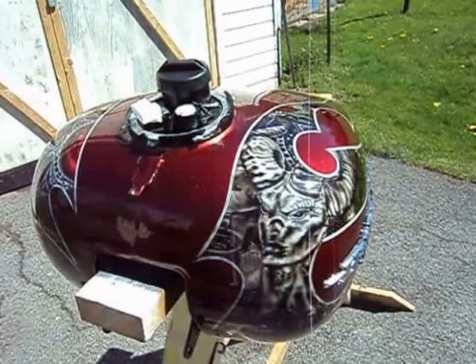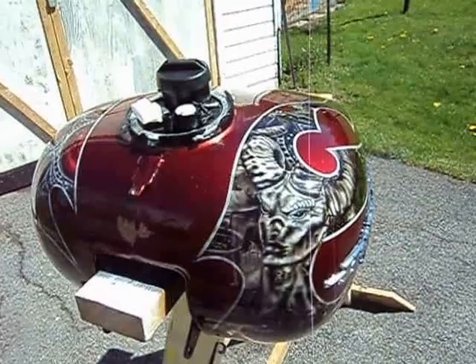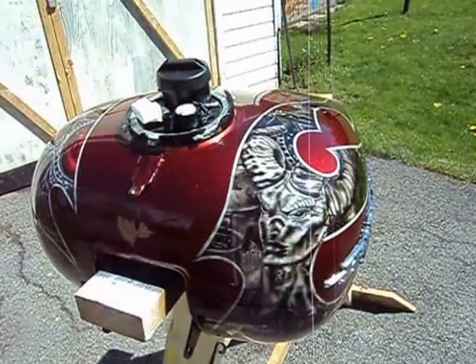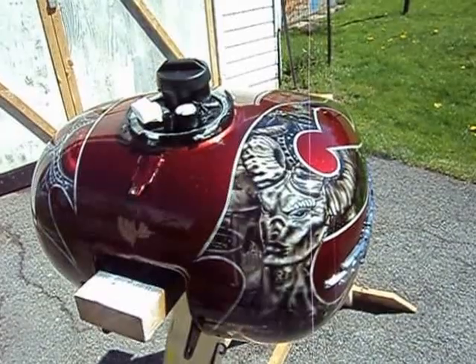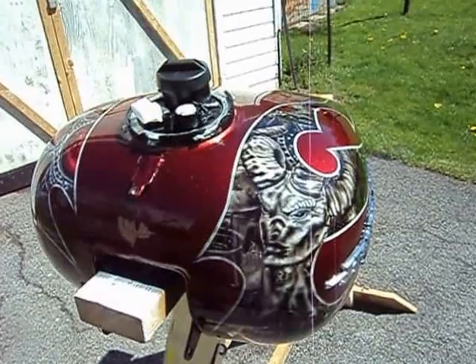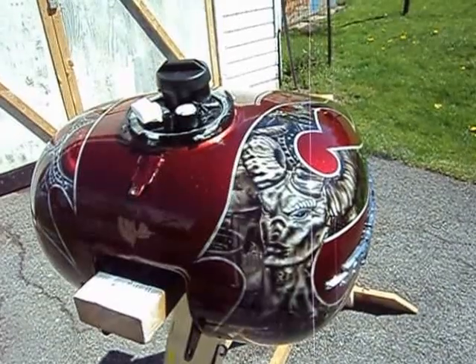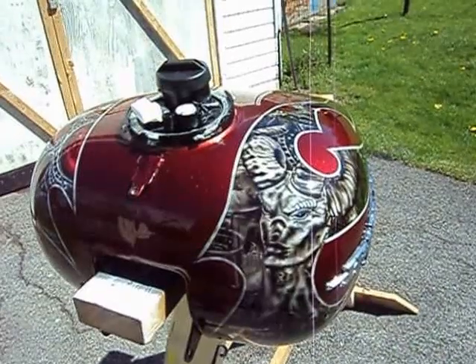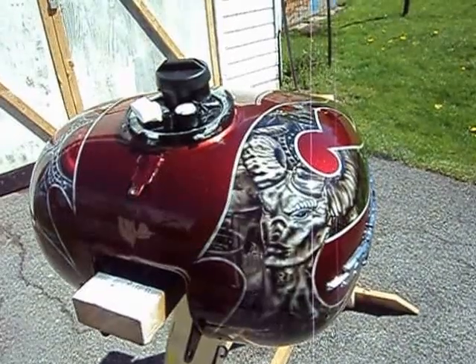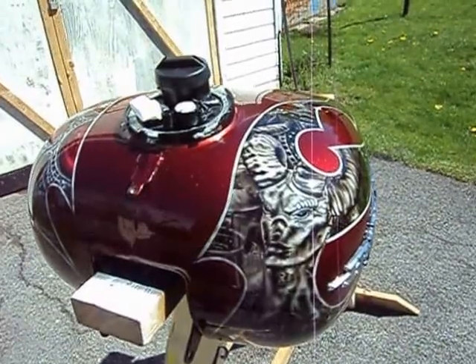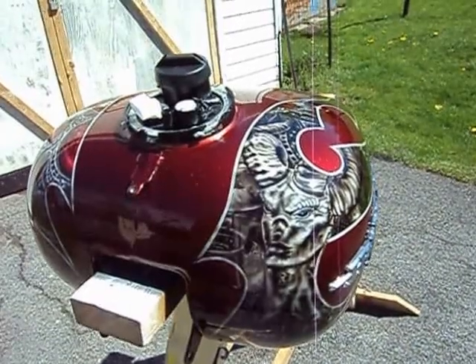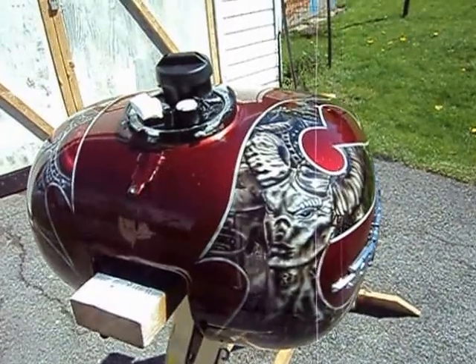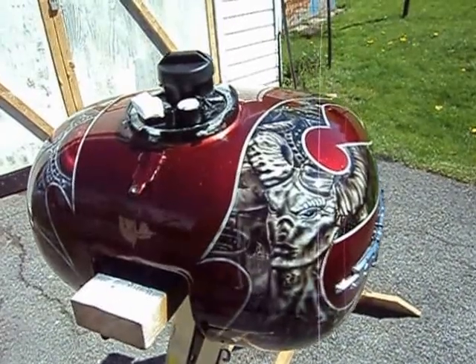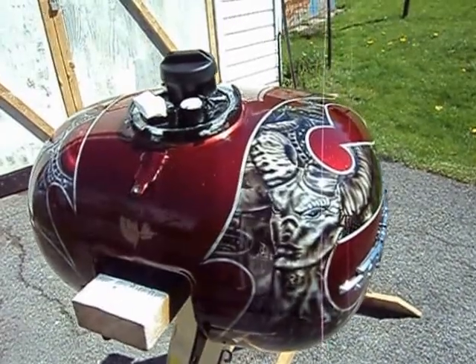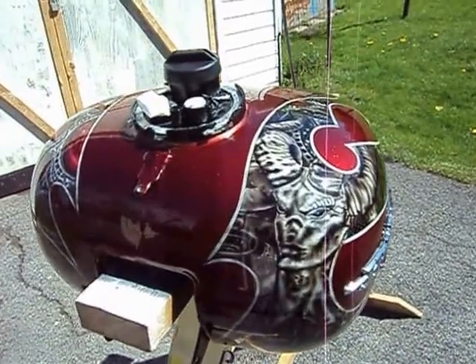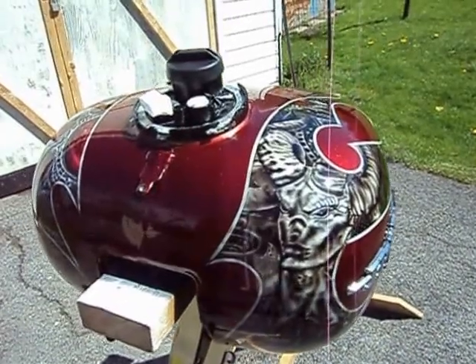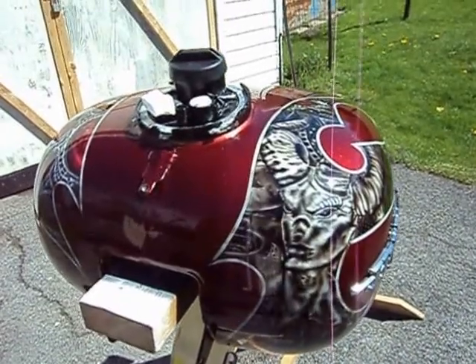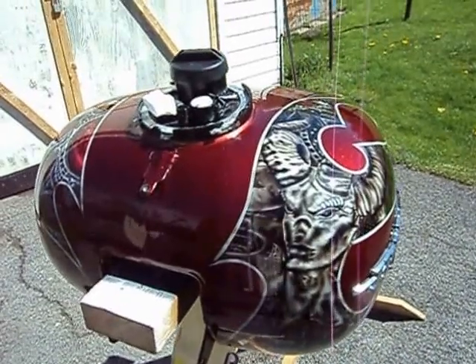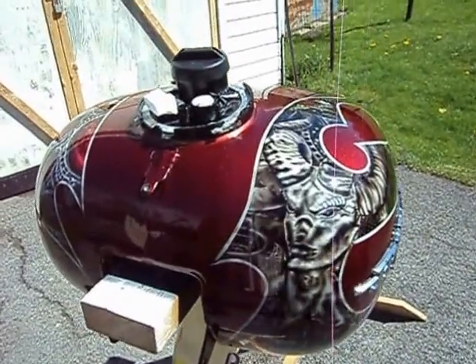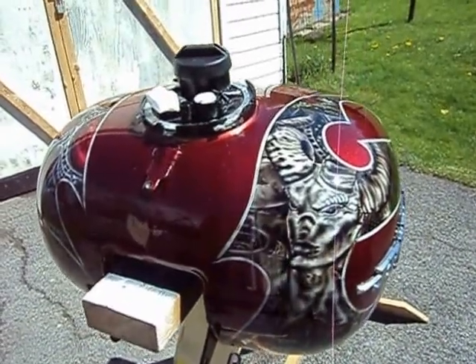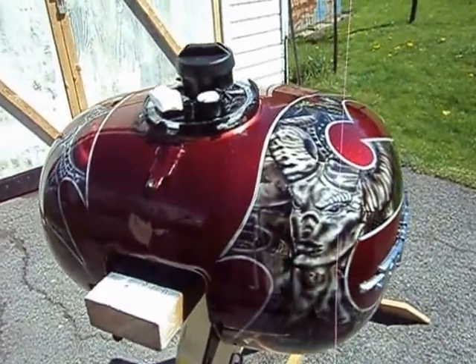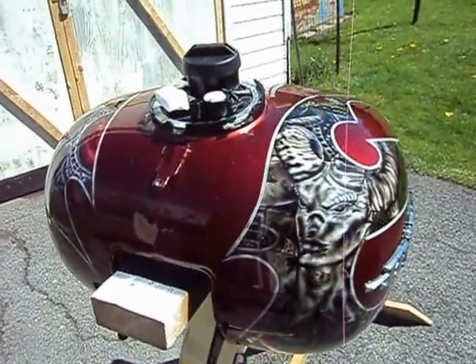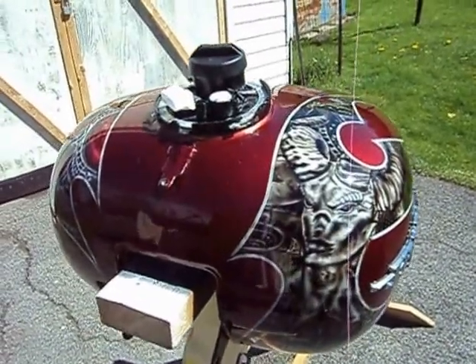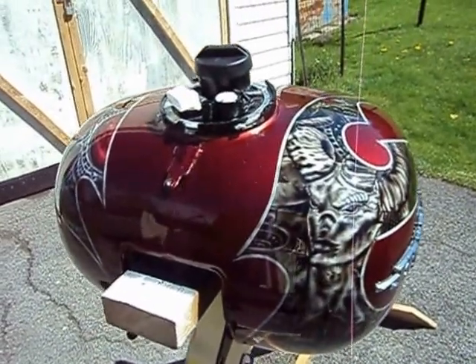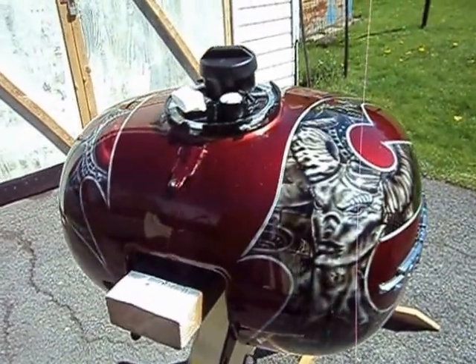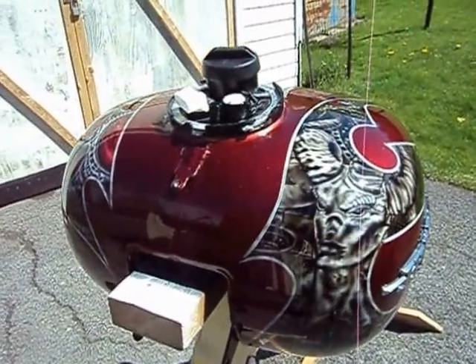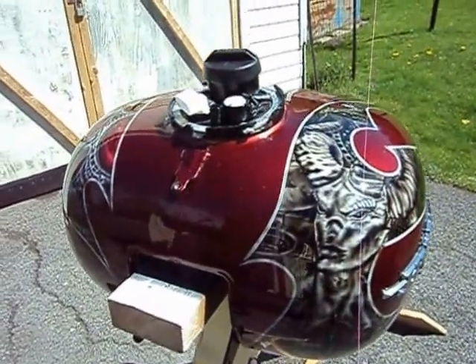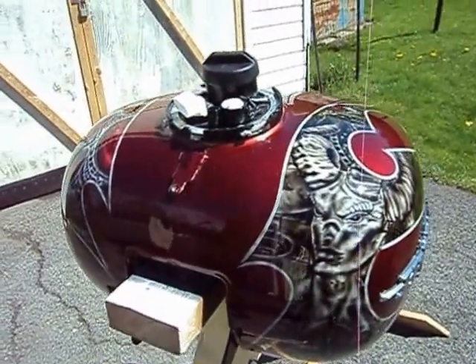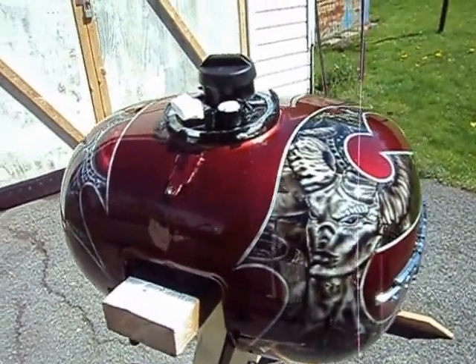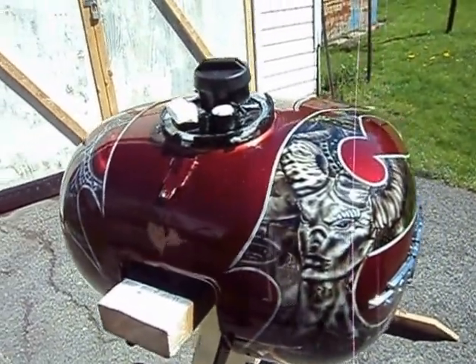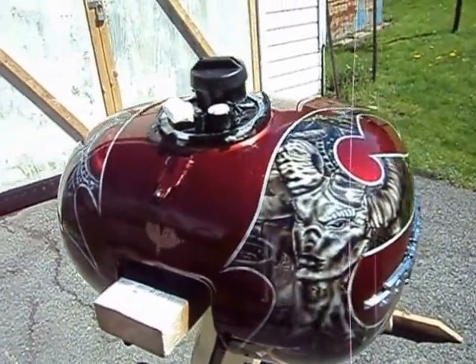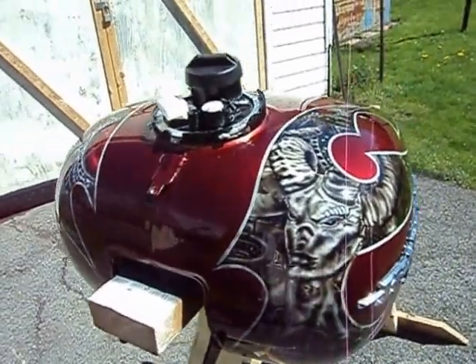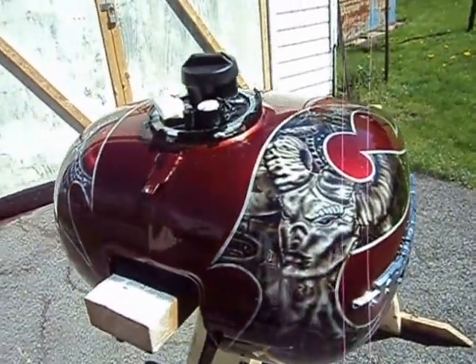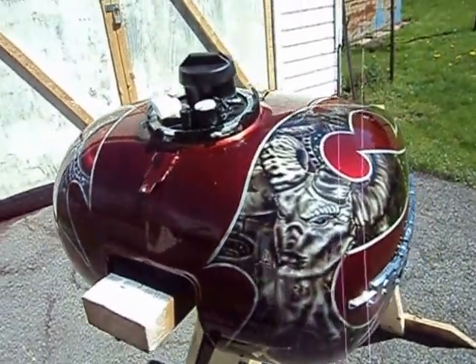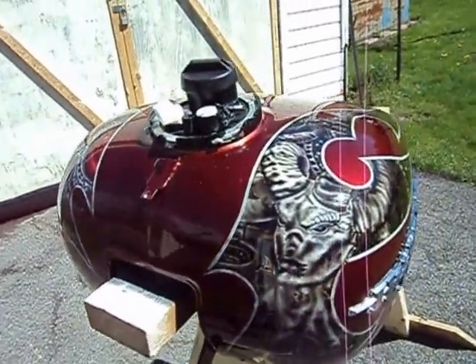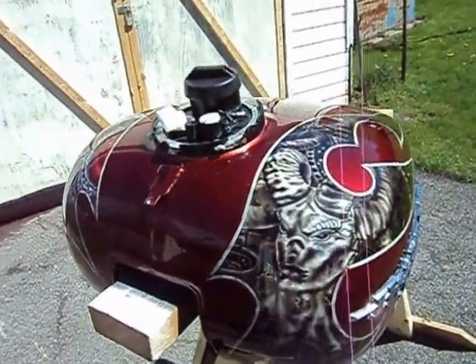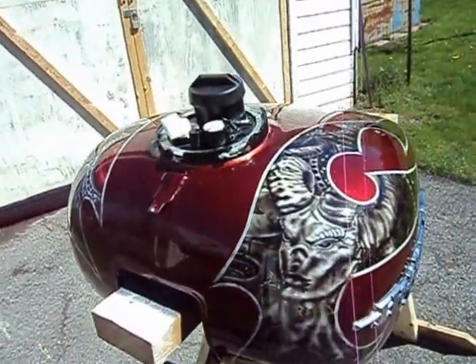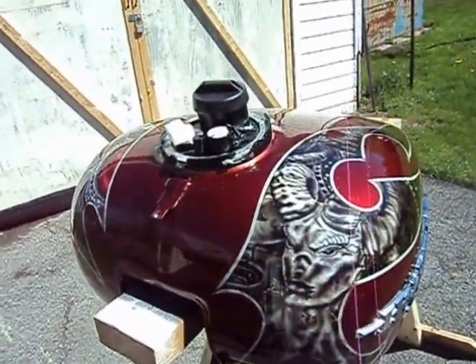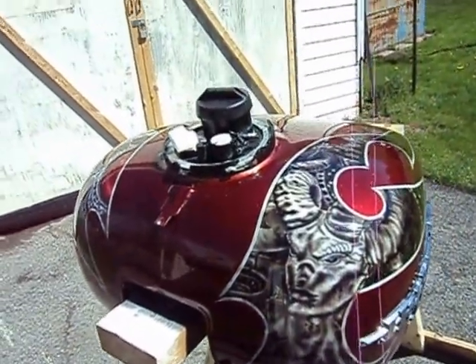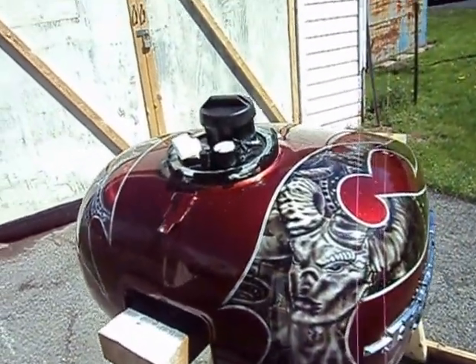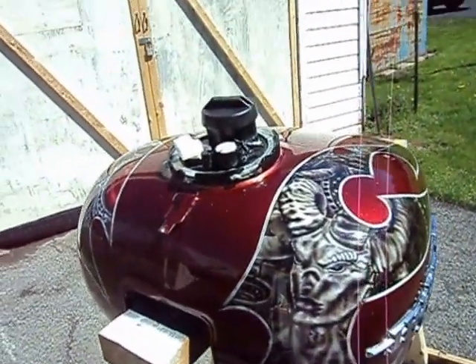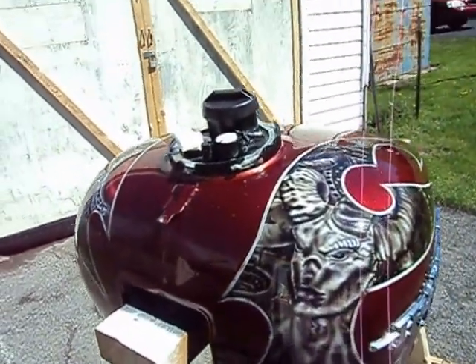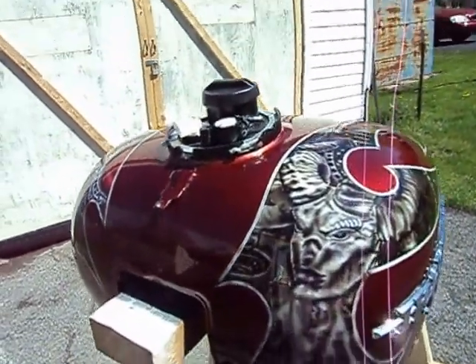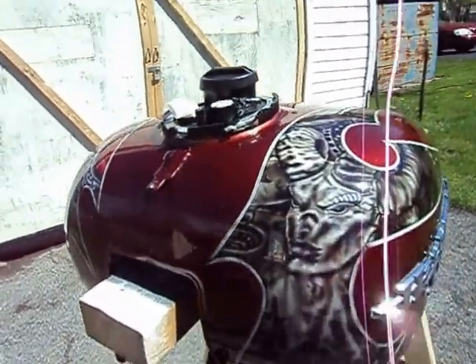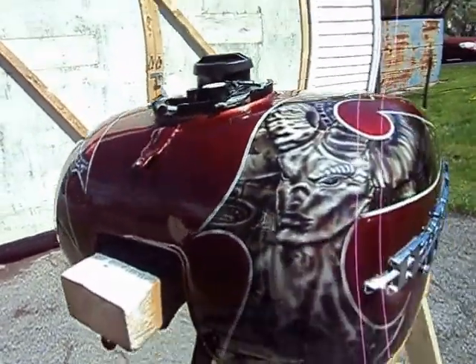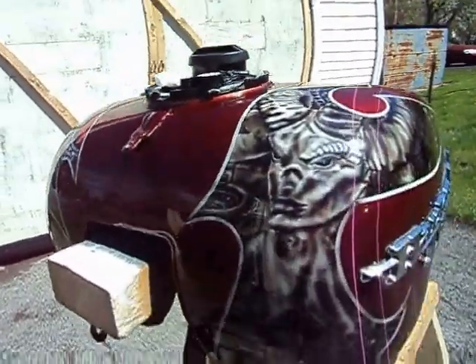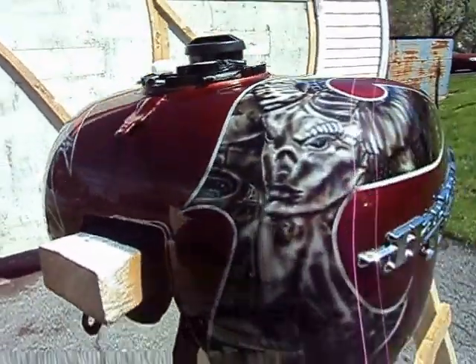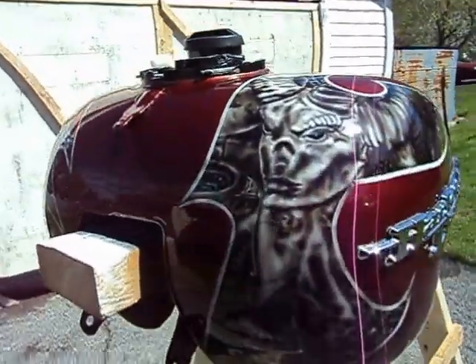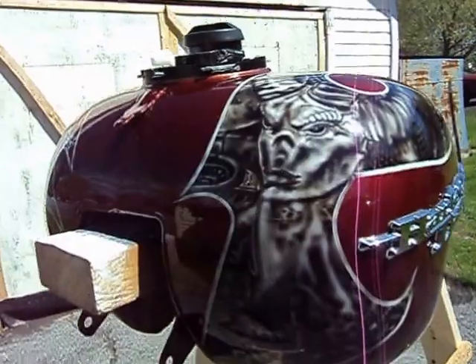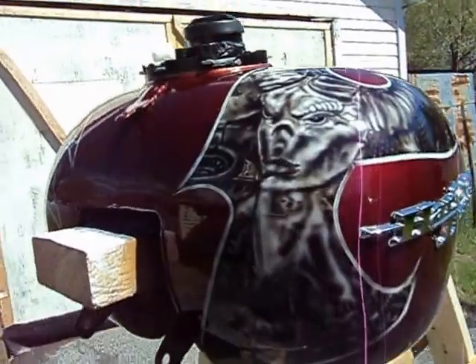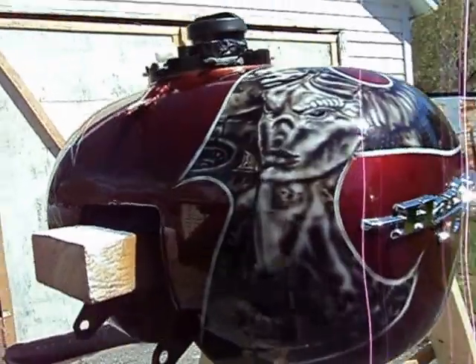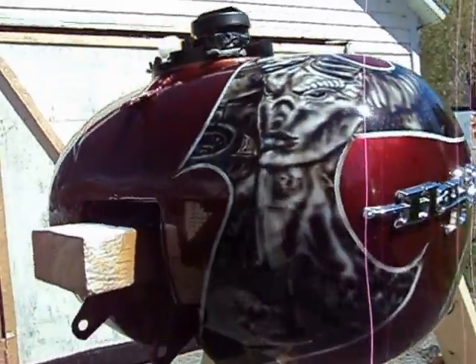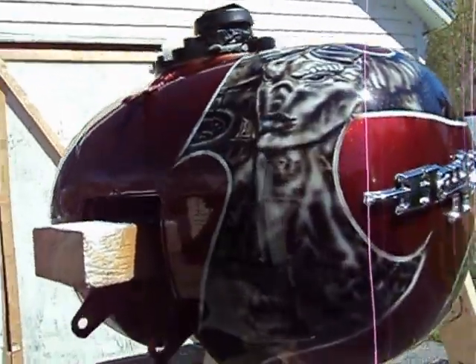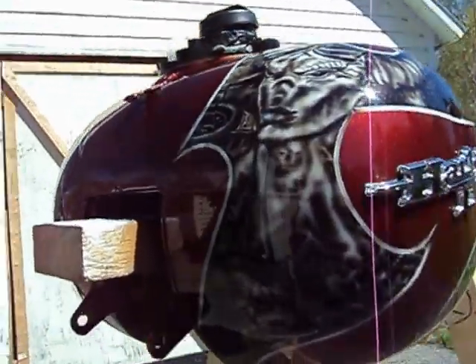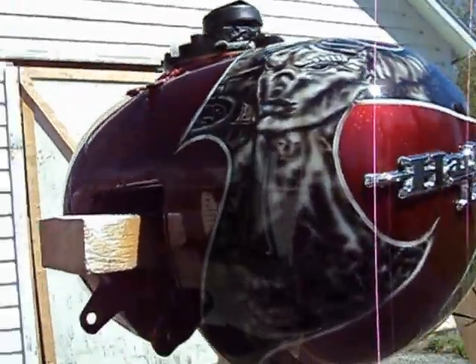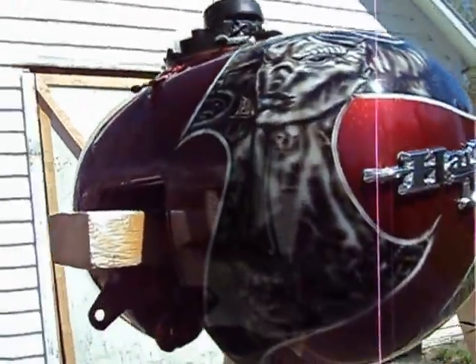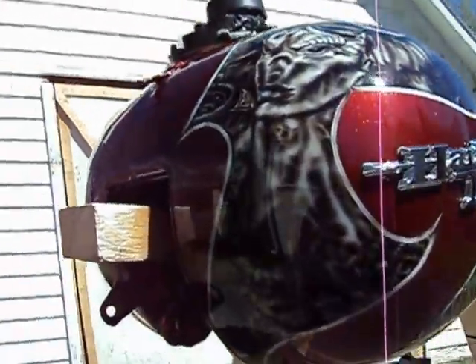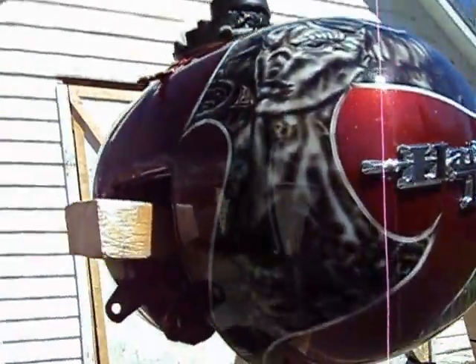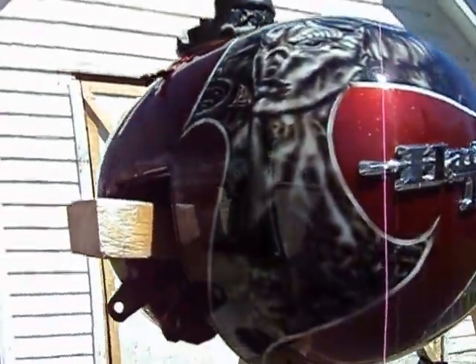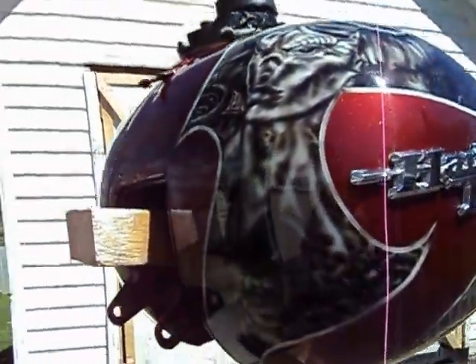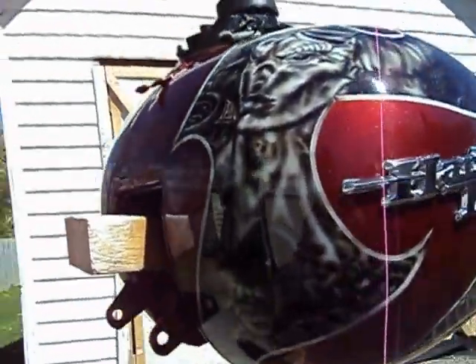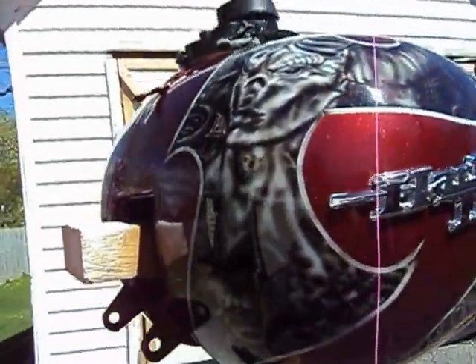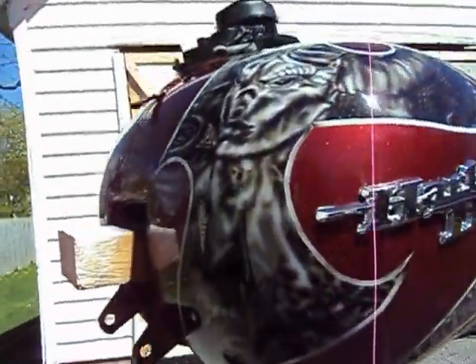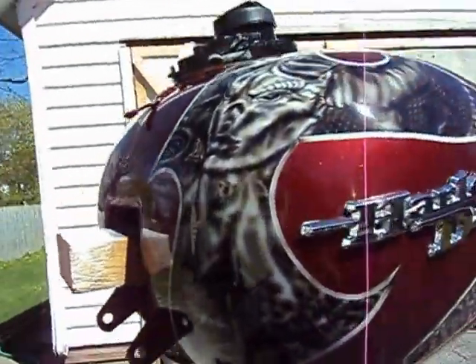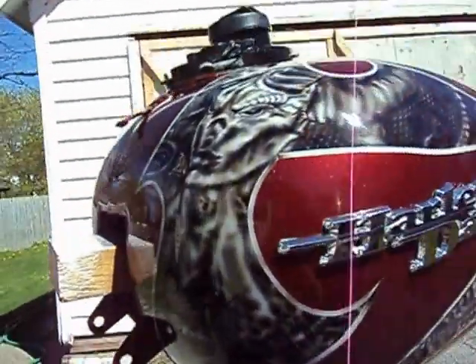This is the Harley-Davidson gas tank completed — all buffed out and shining.